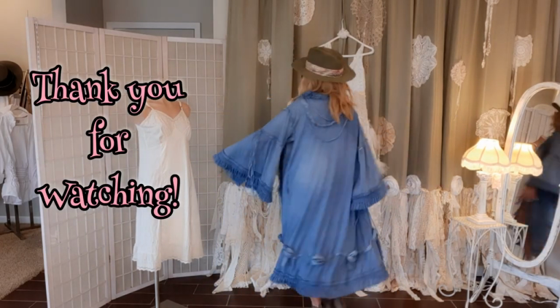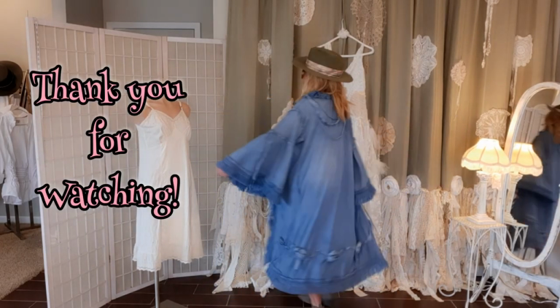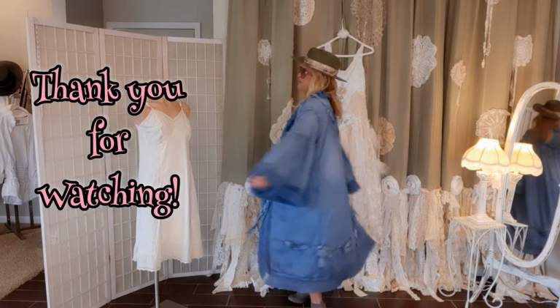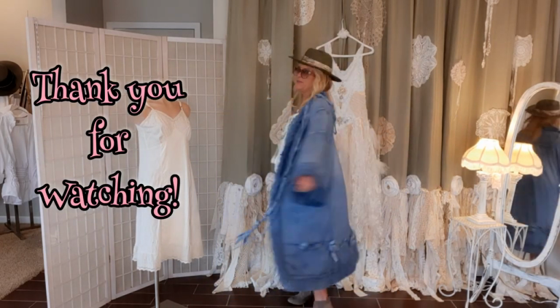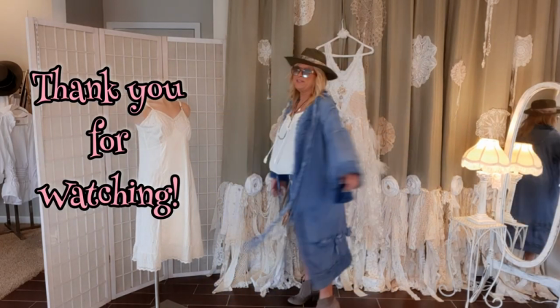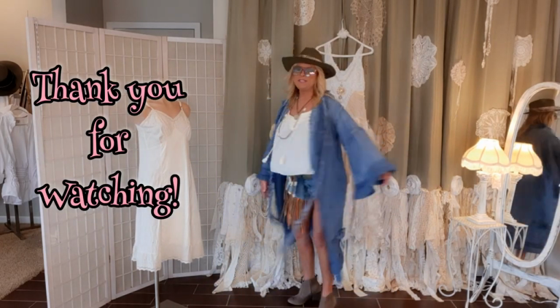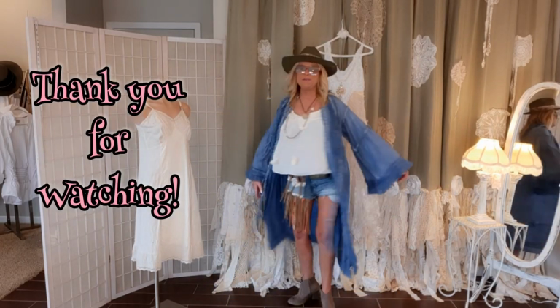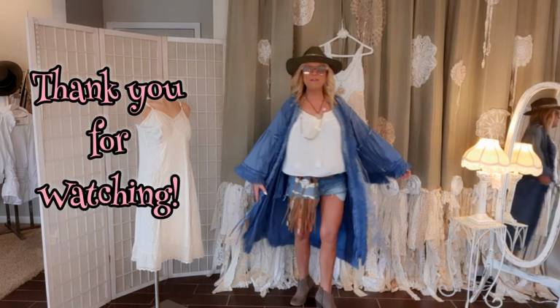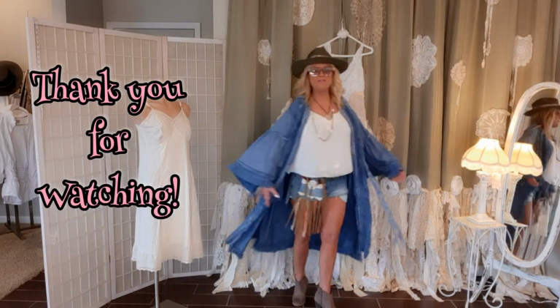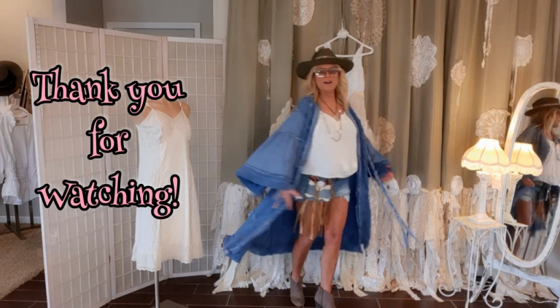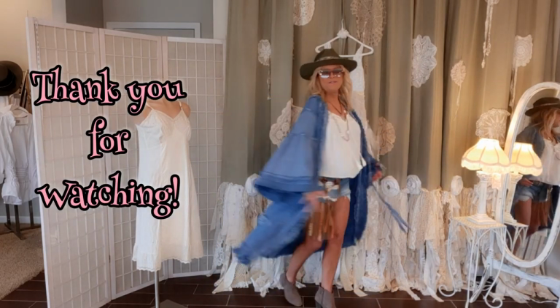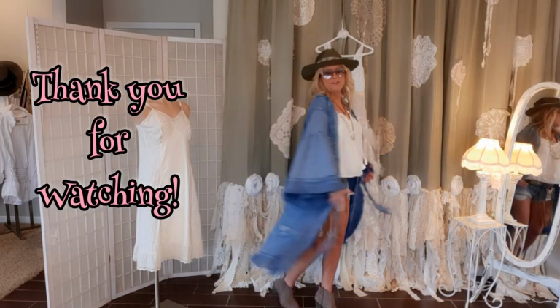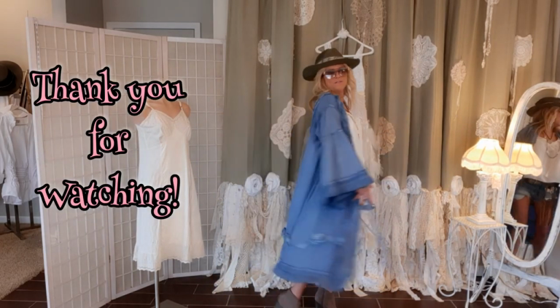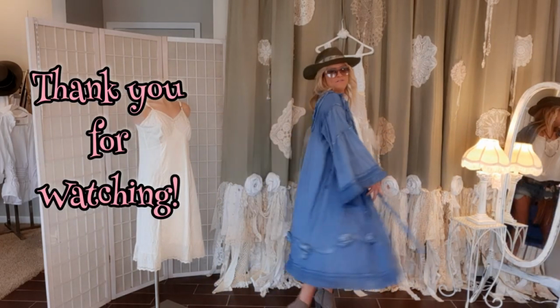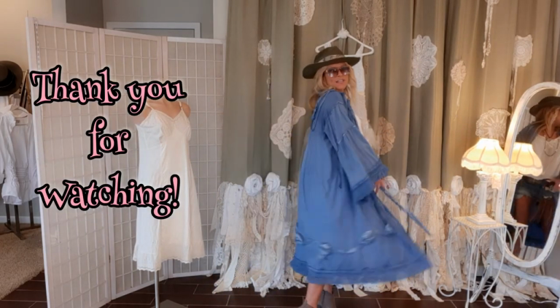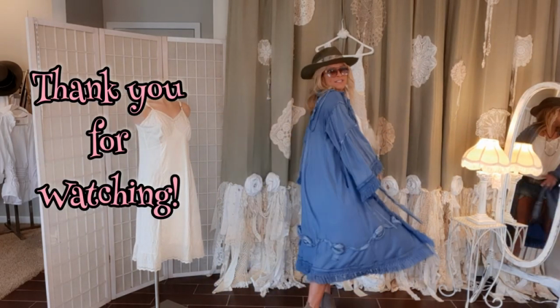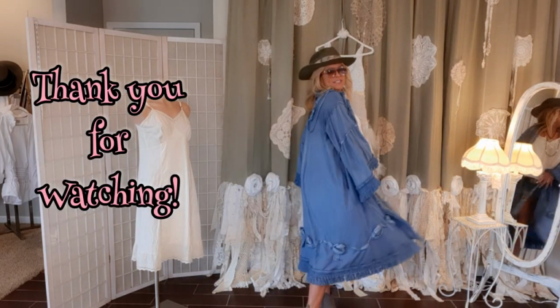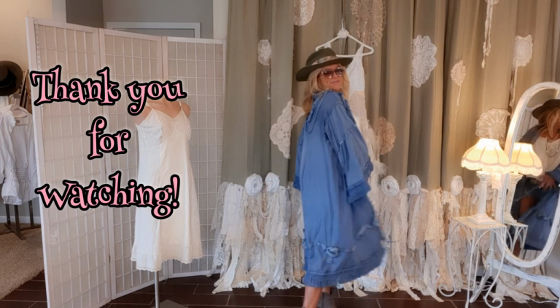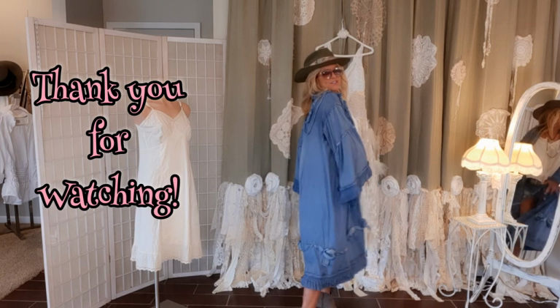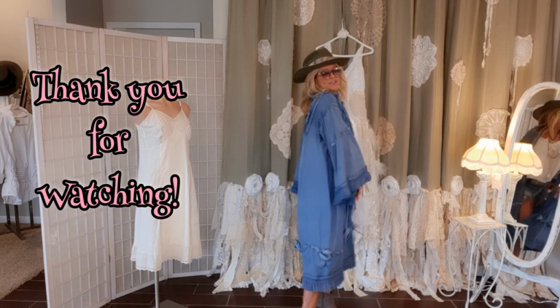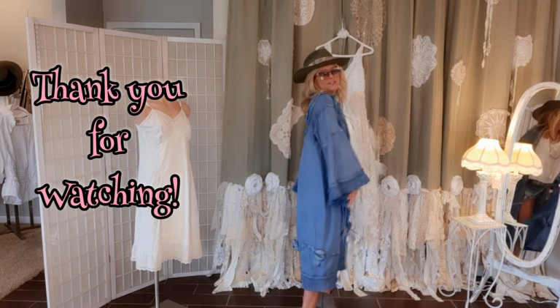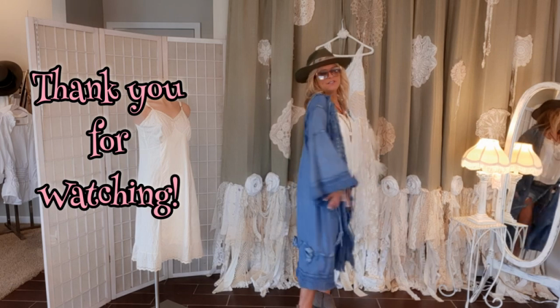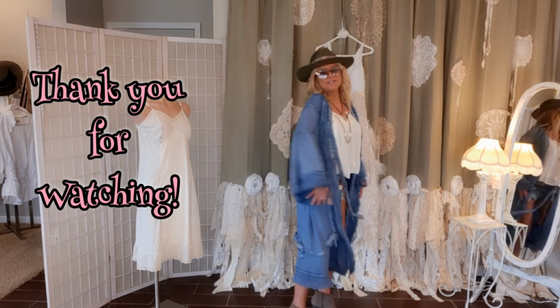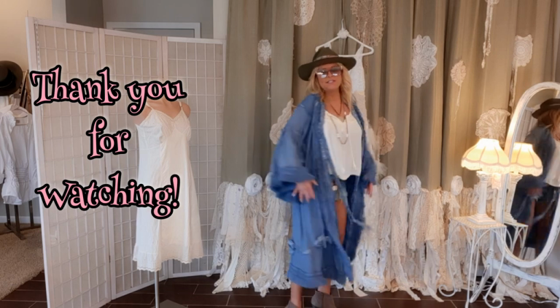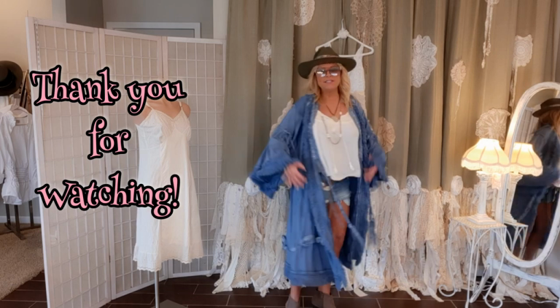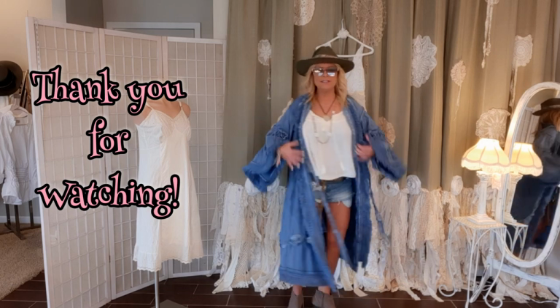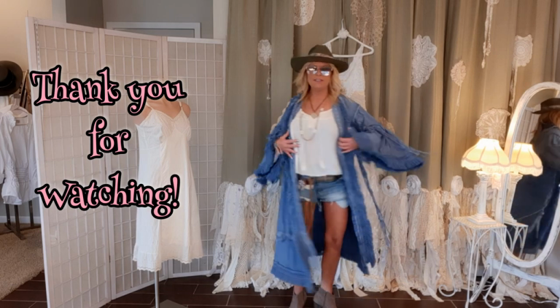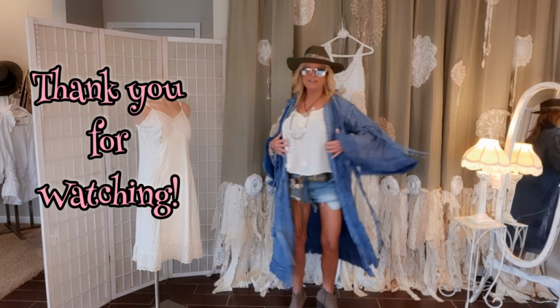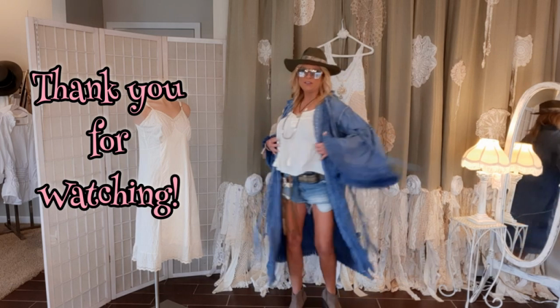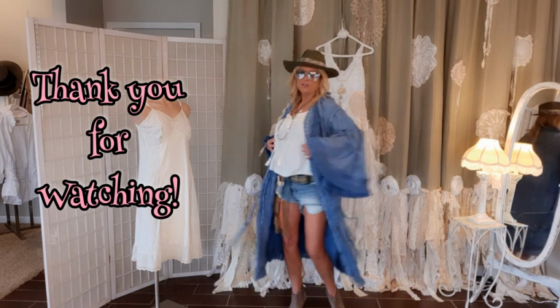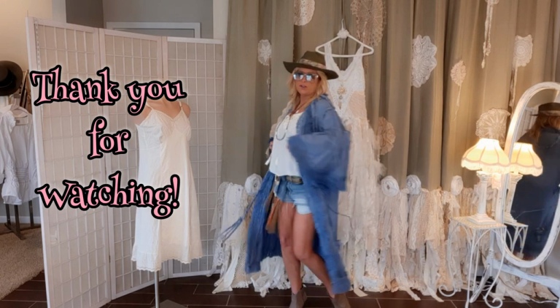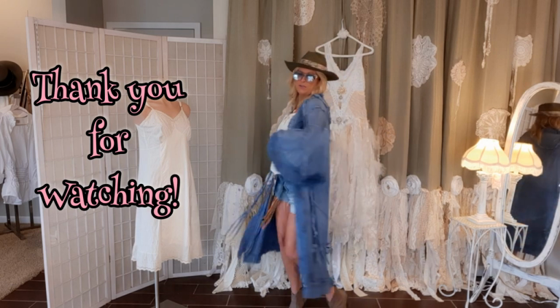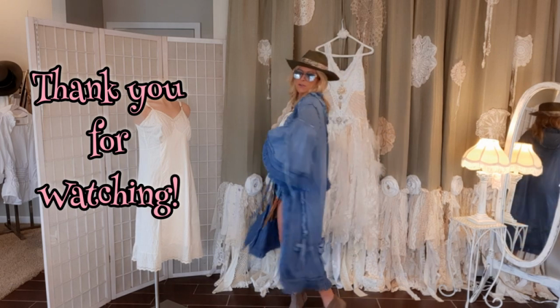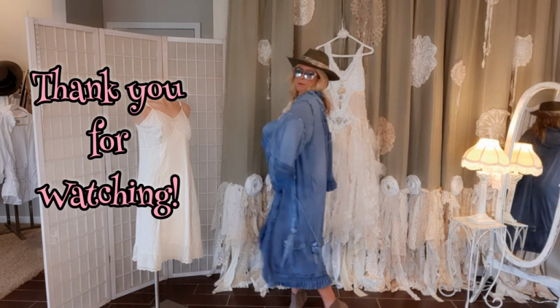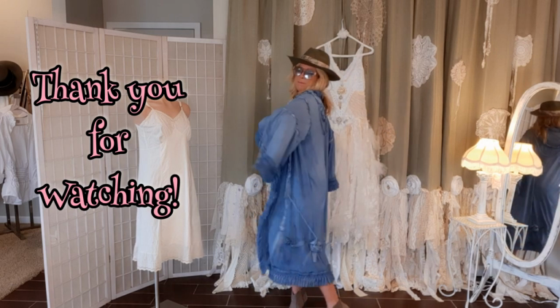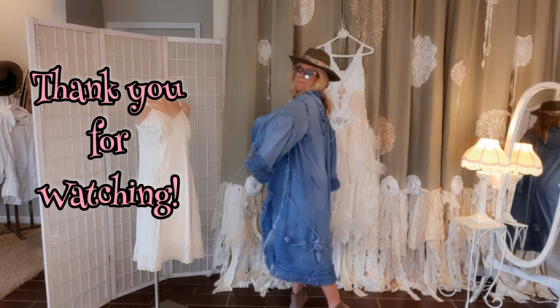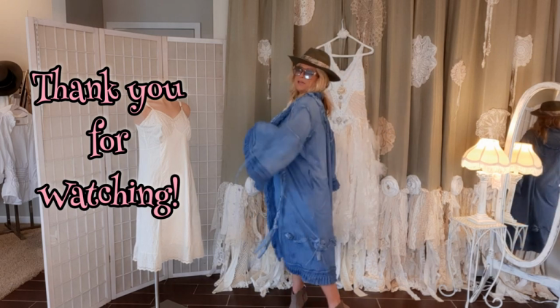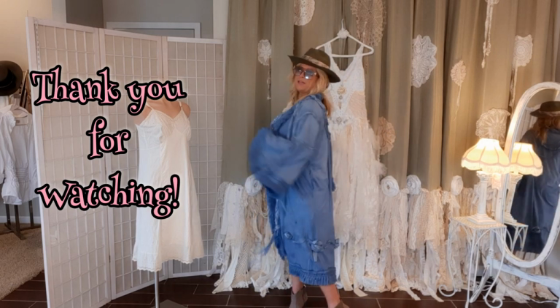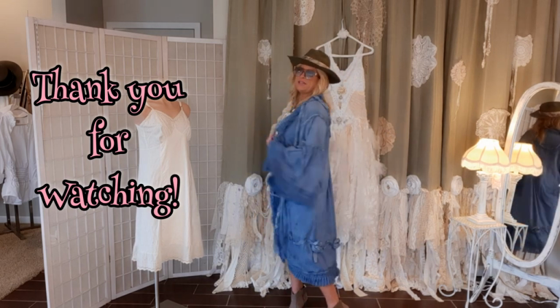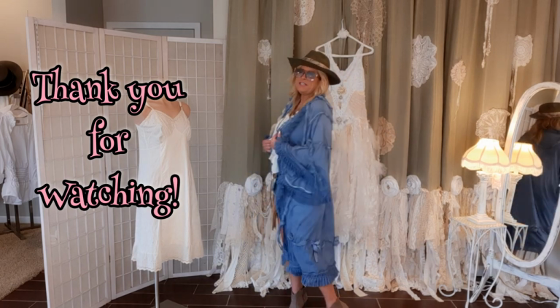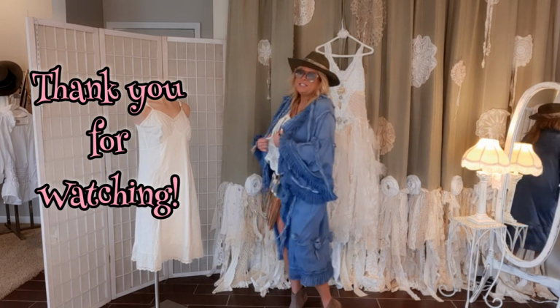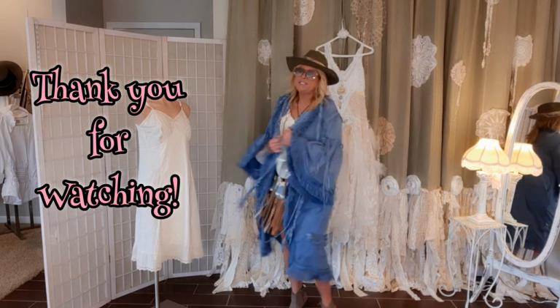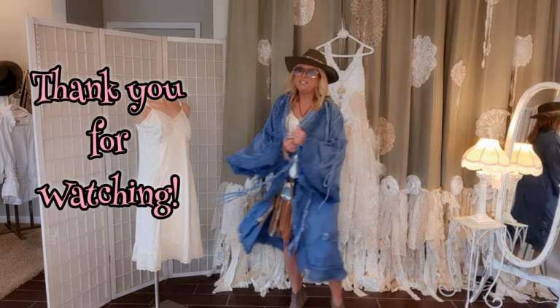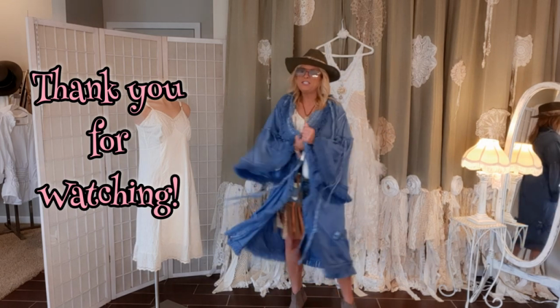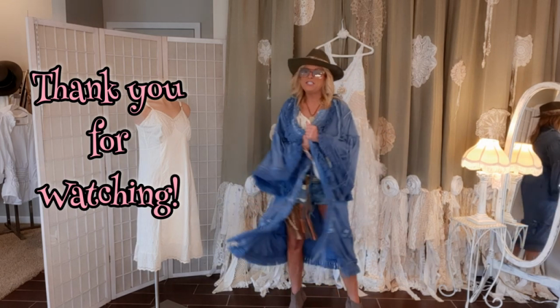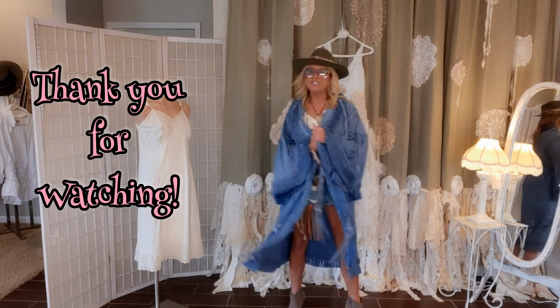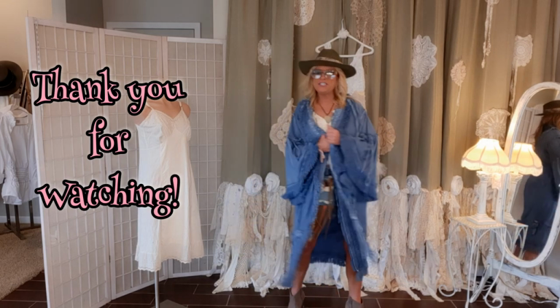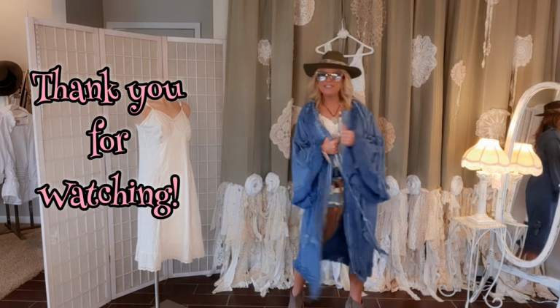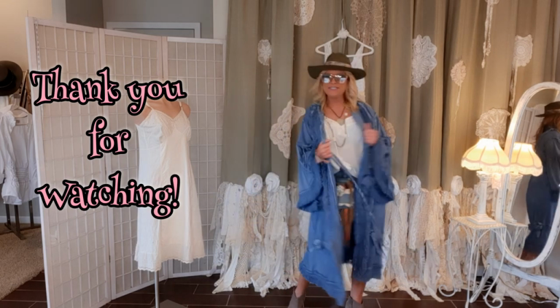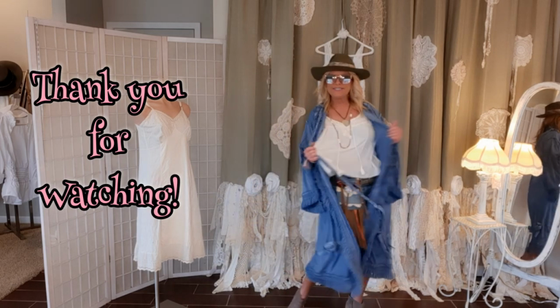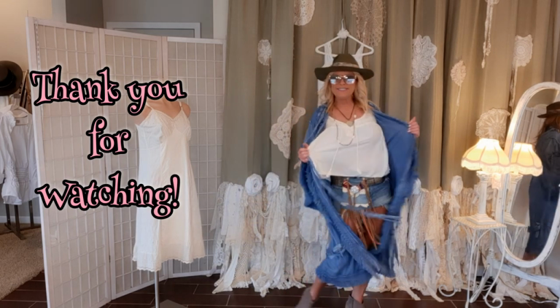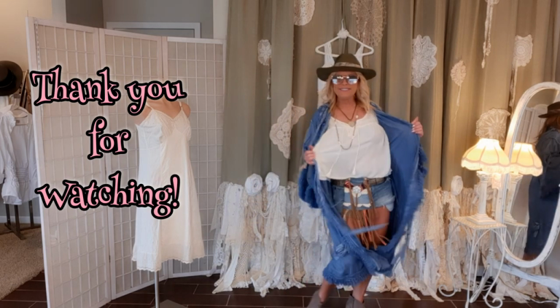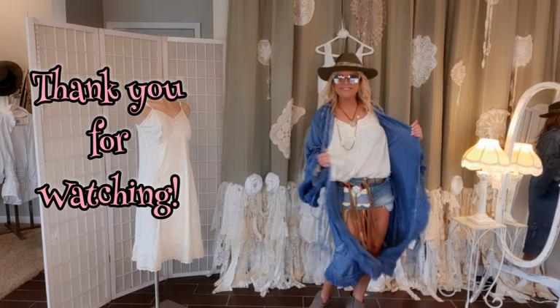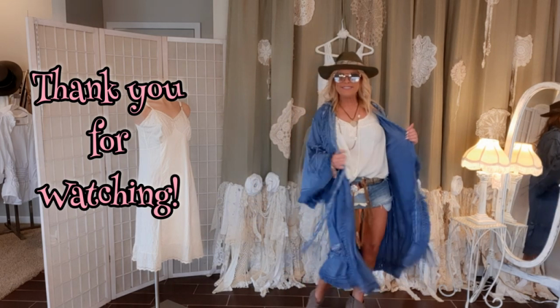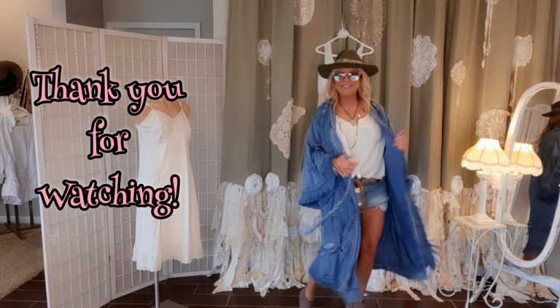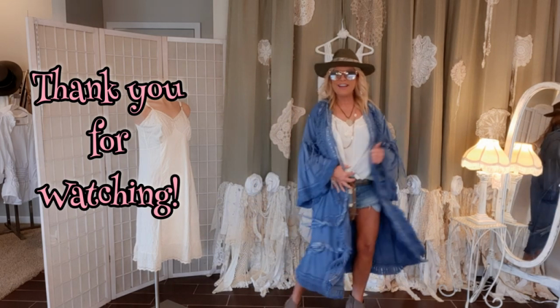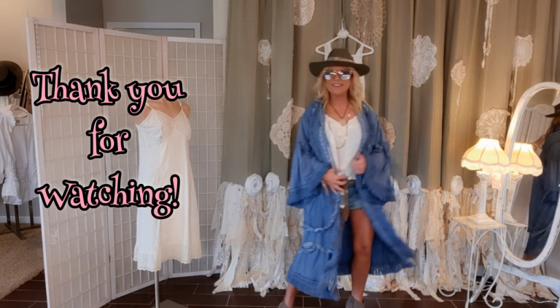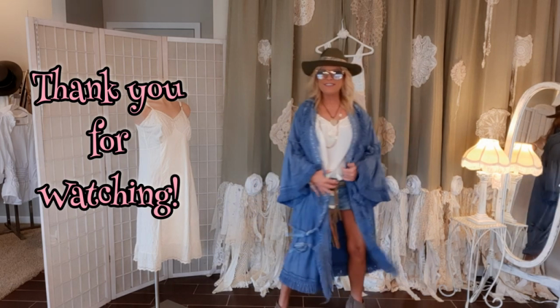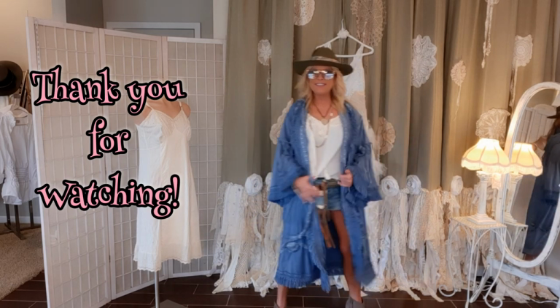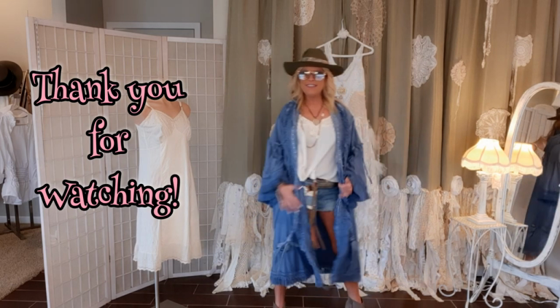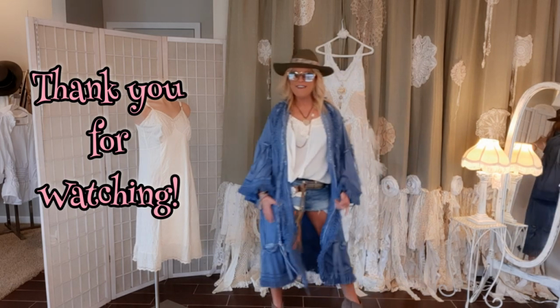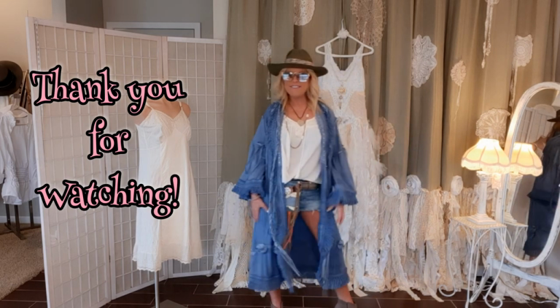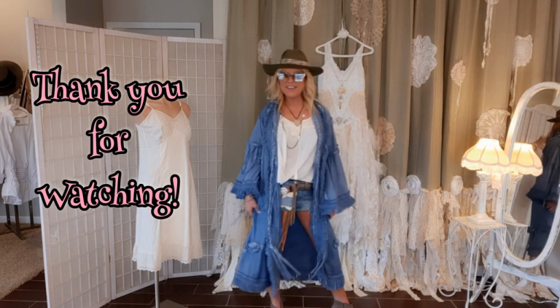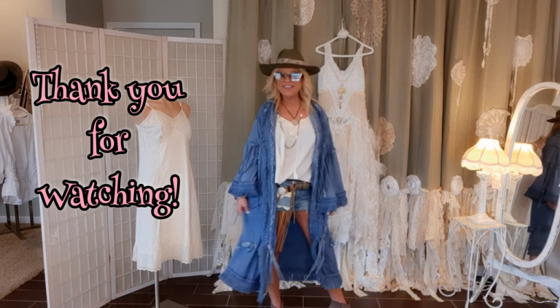Here it is one more time - wouldn't this be fun for festivals or for the beach? I love it!